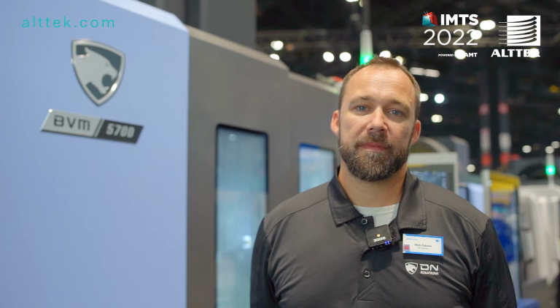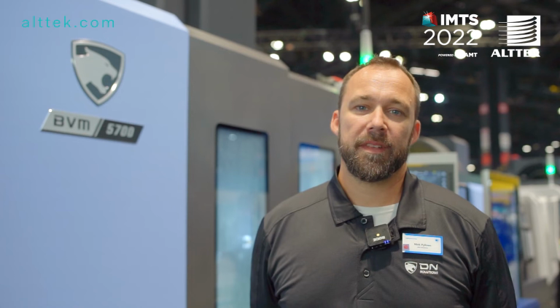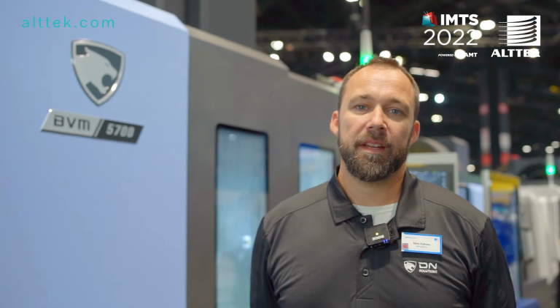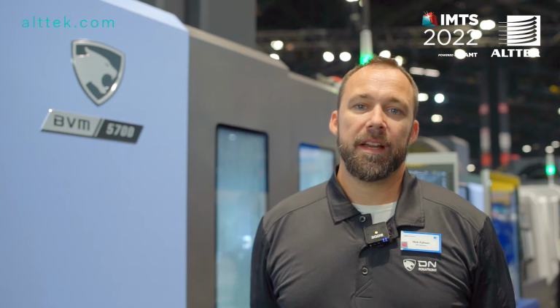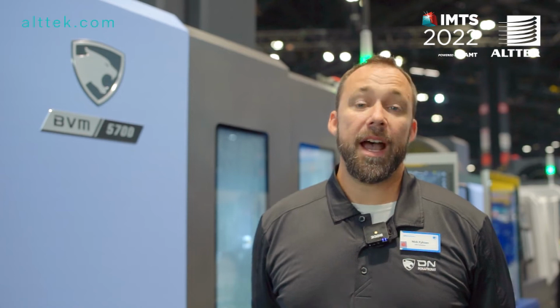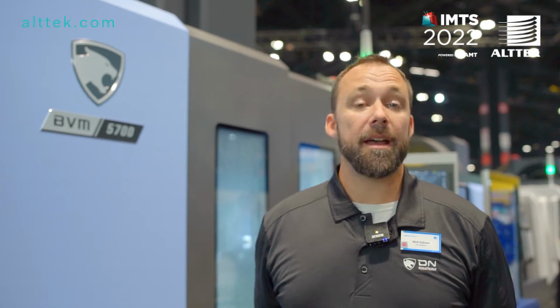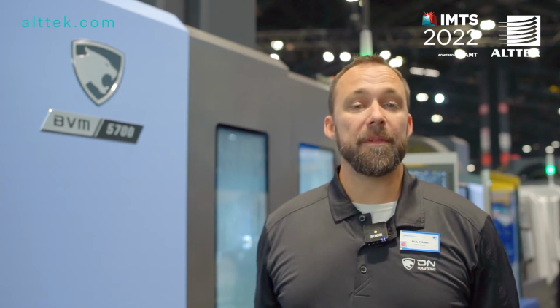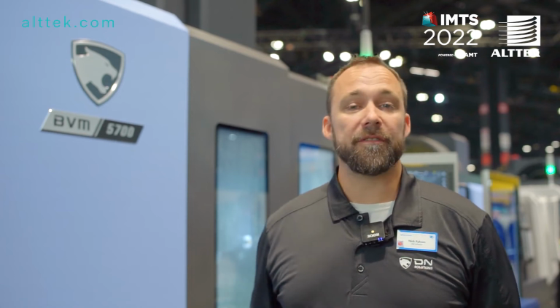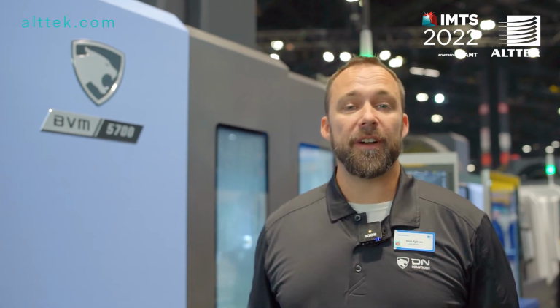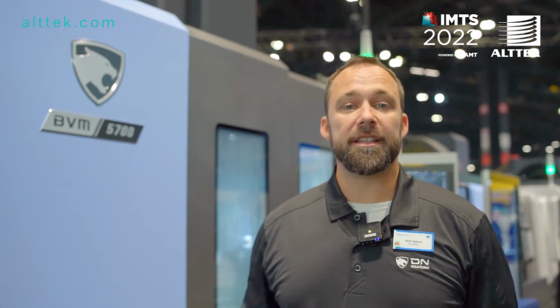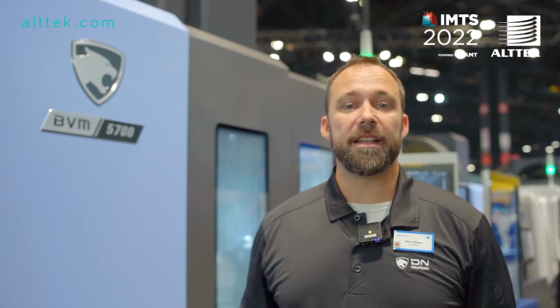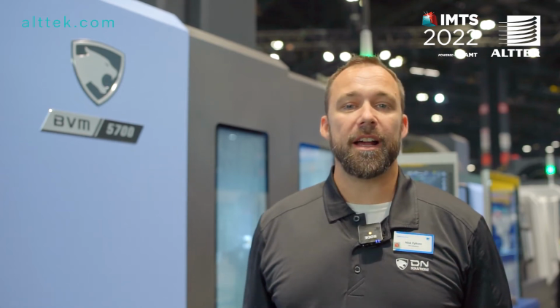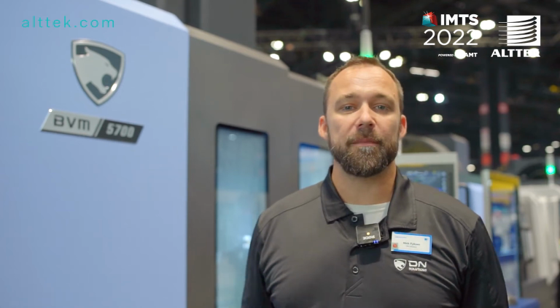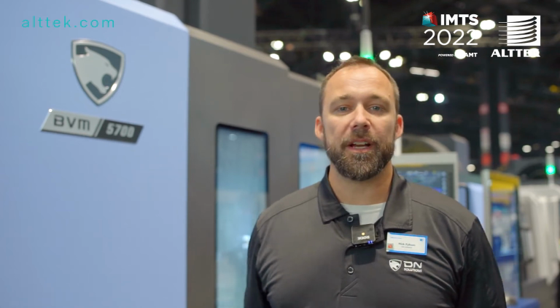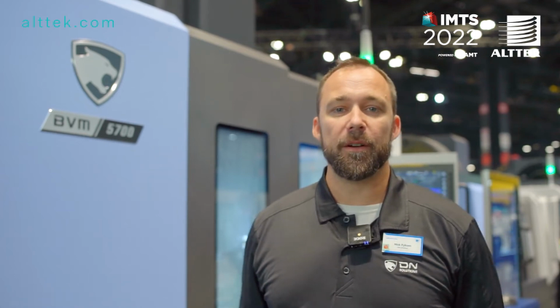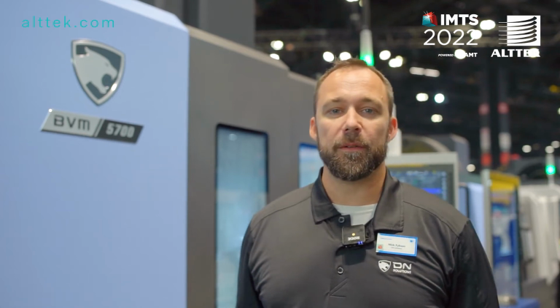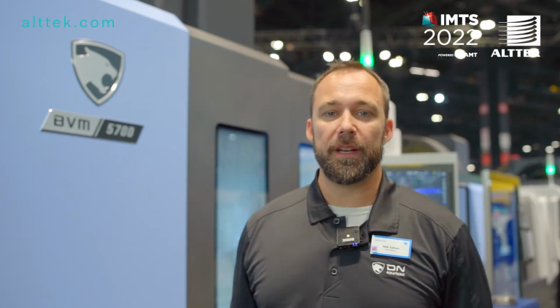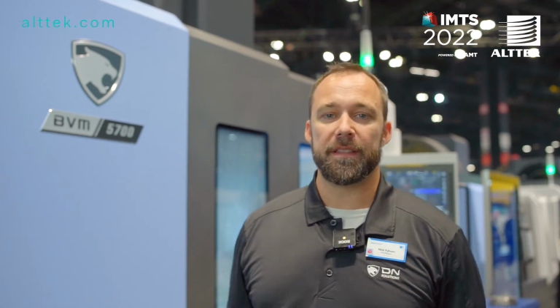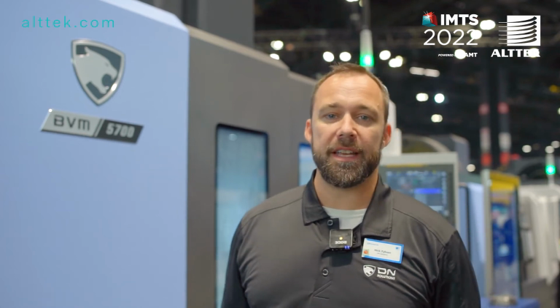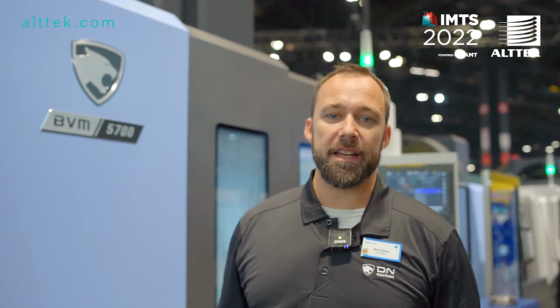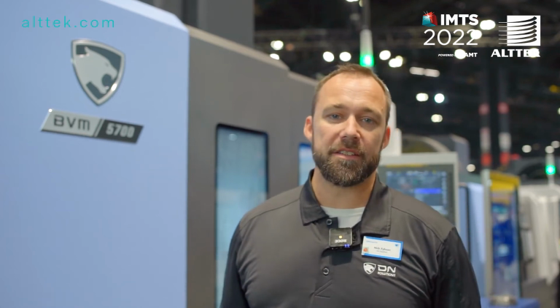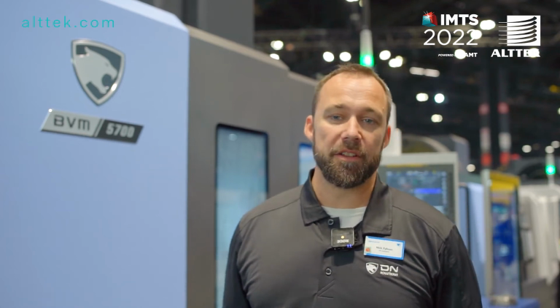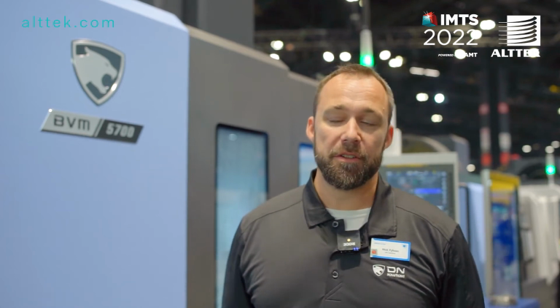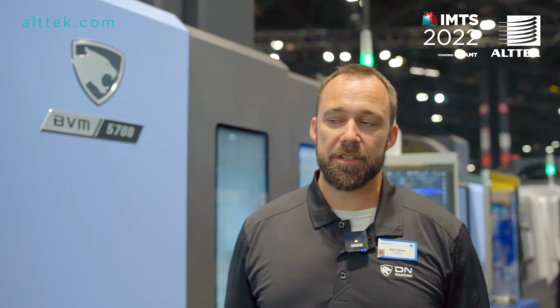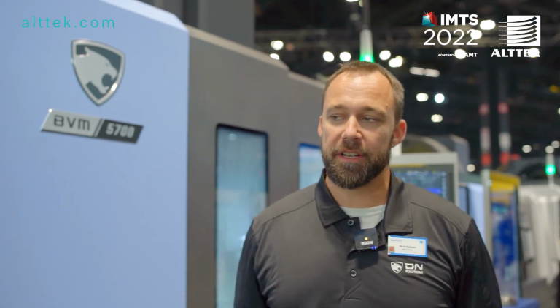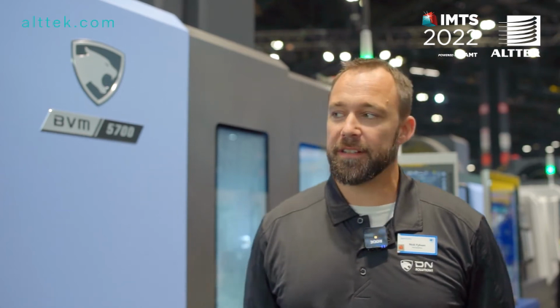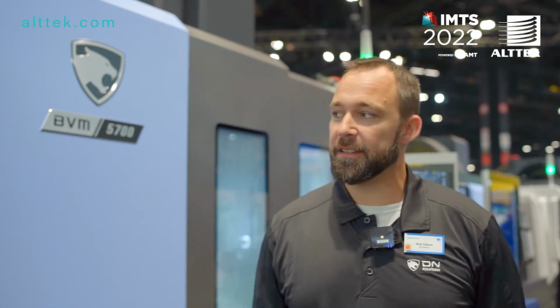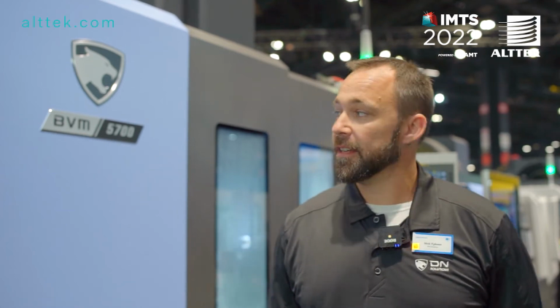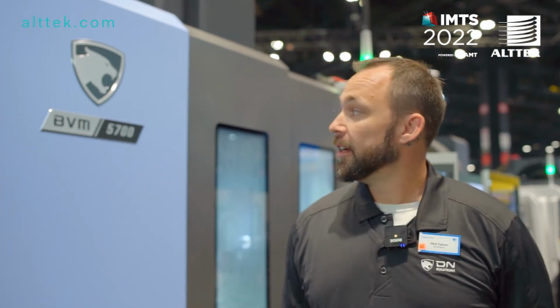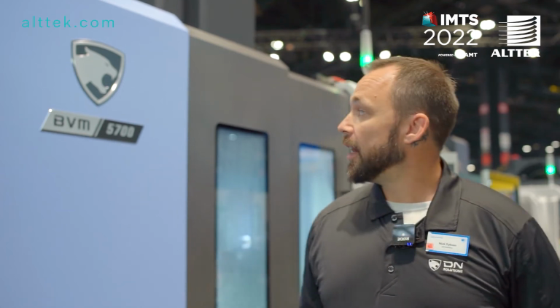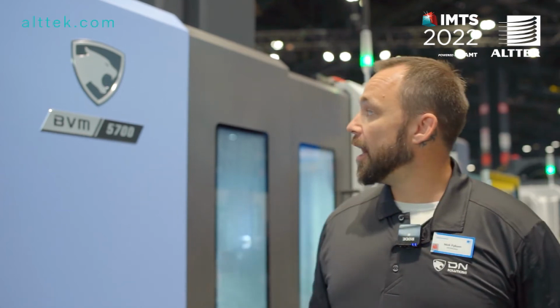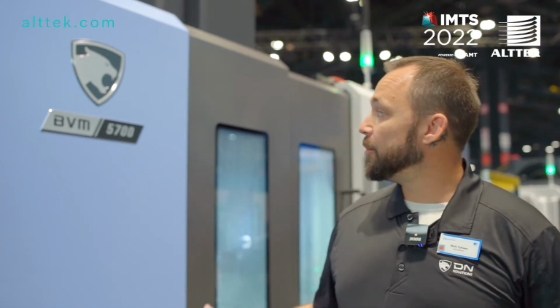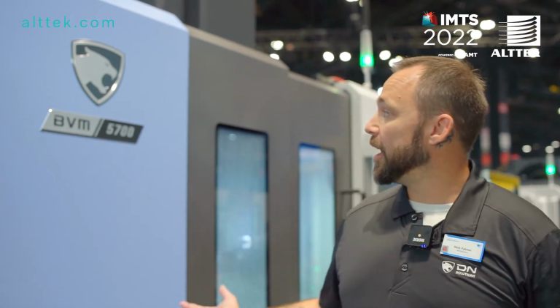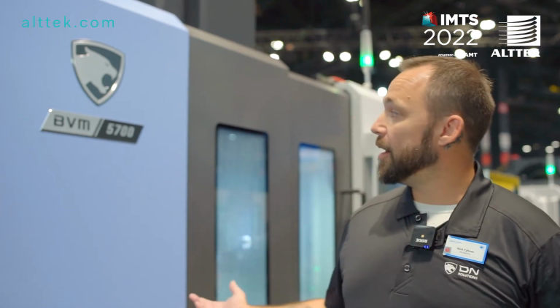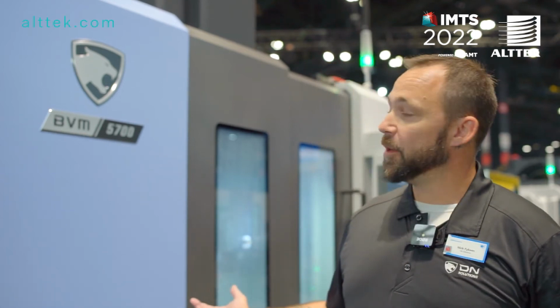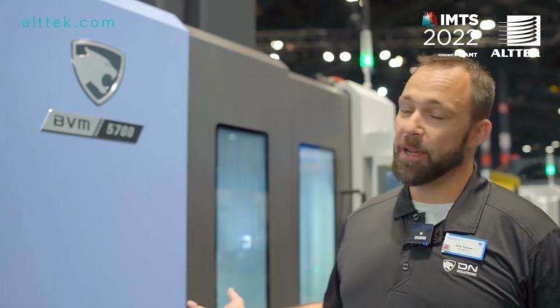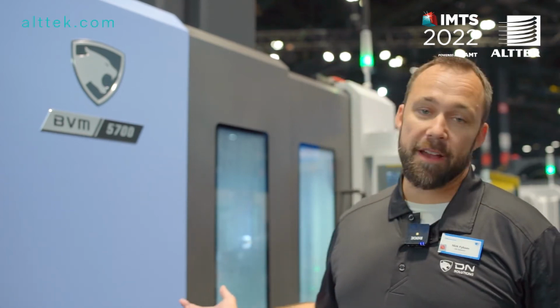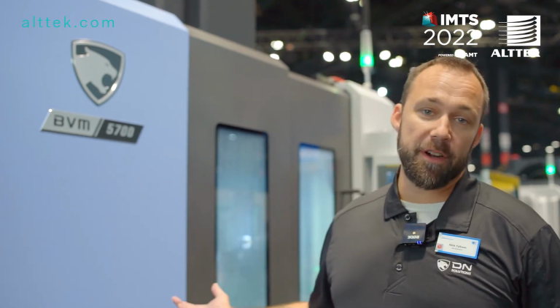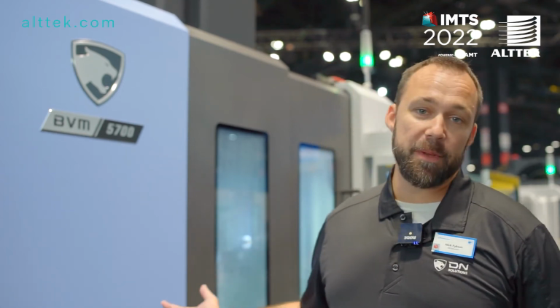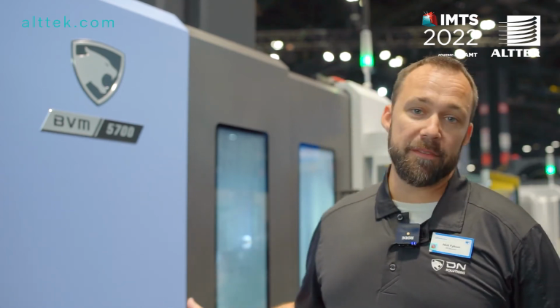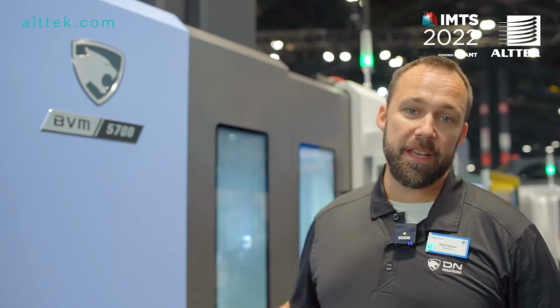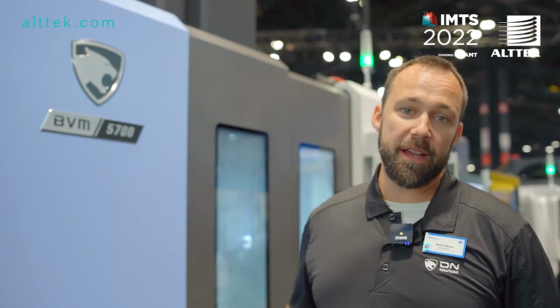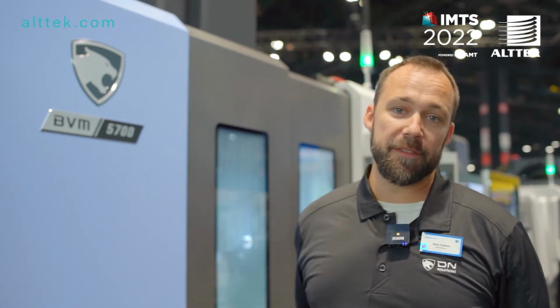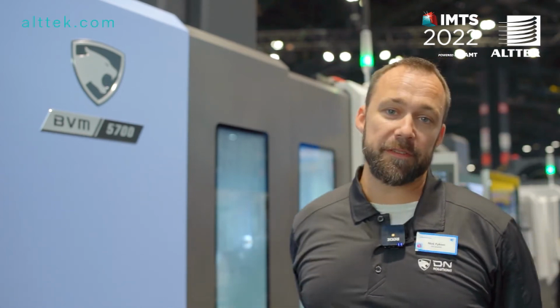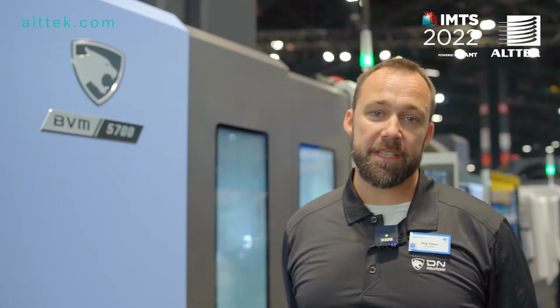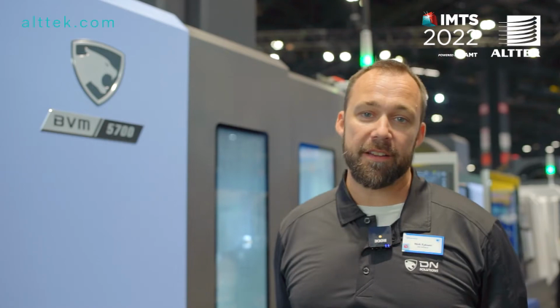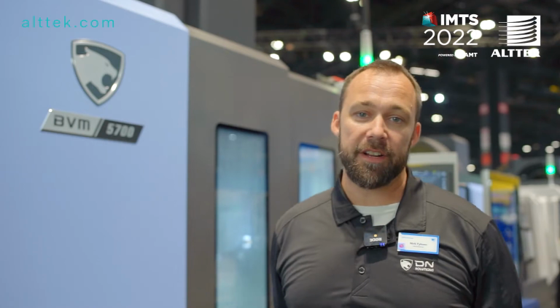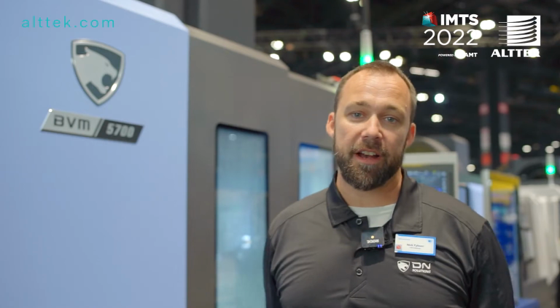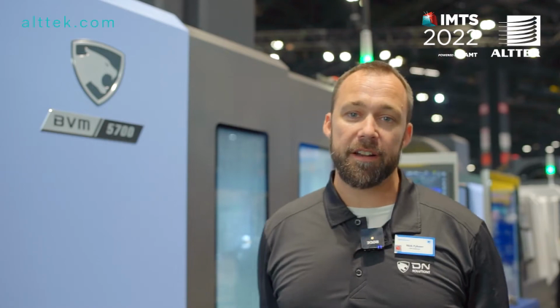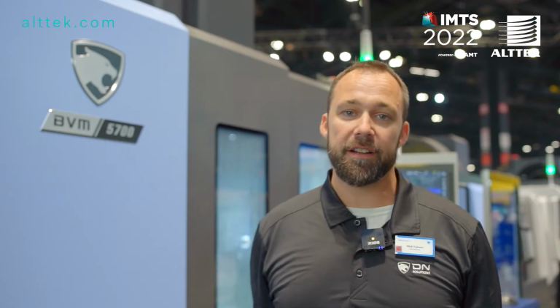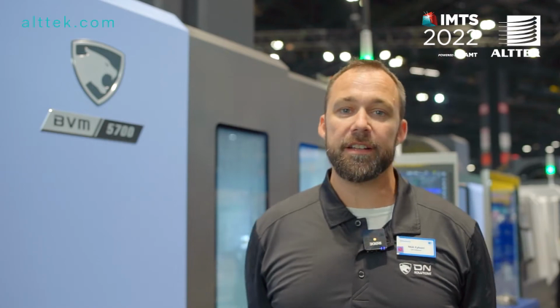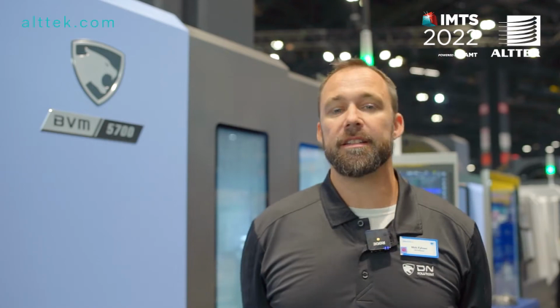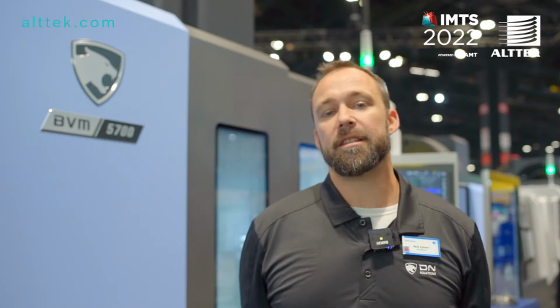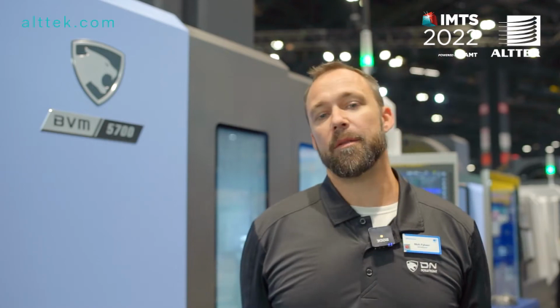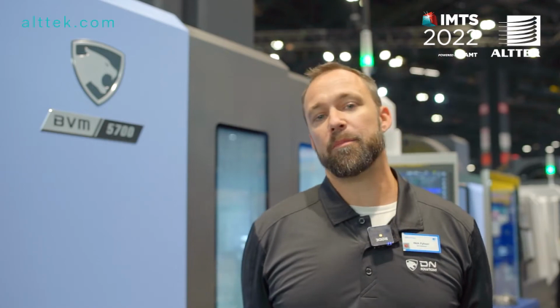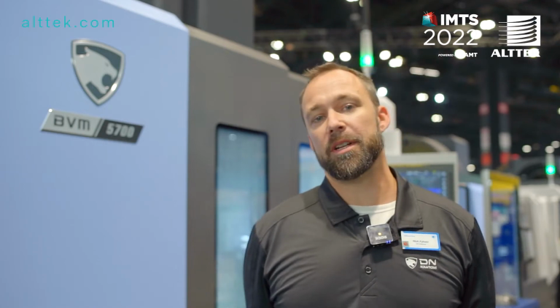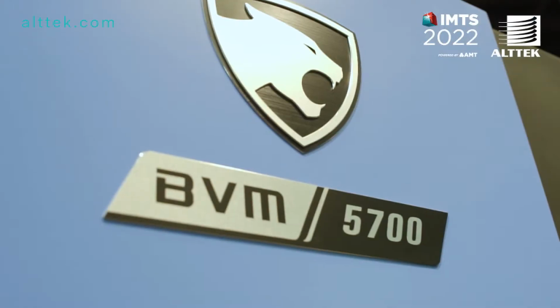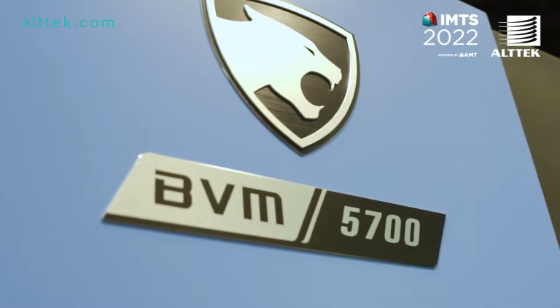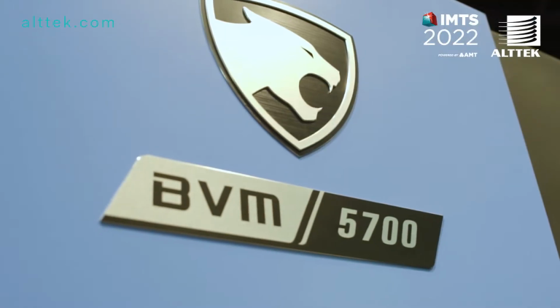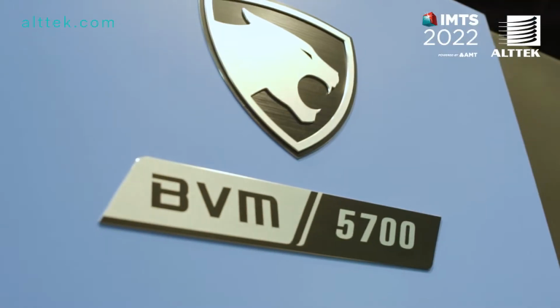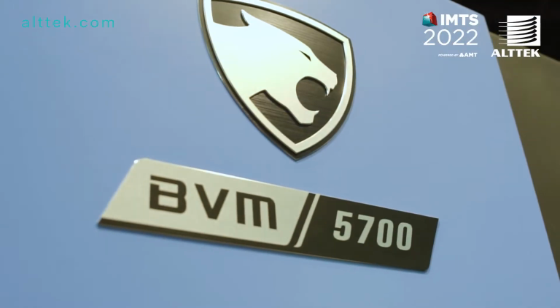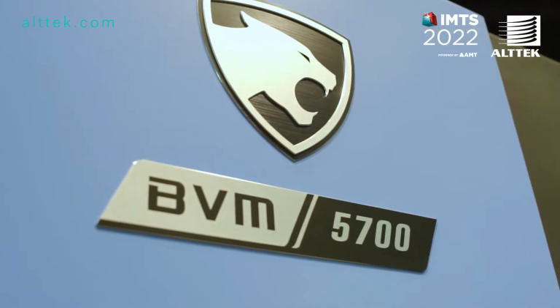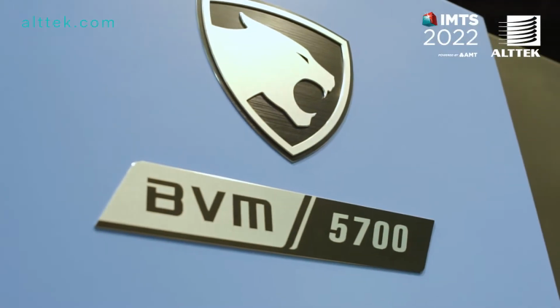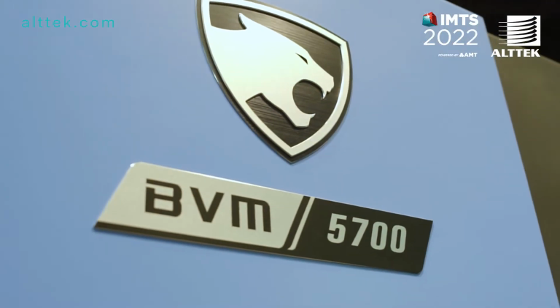Hi, I'm Nick Fikesson. I'm here with DN Solutions. Behind me we have our BVM 5700. It's a bridge-style machine.